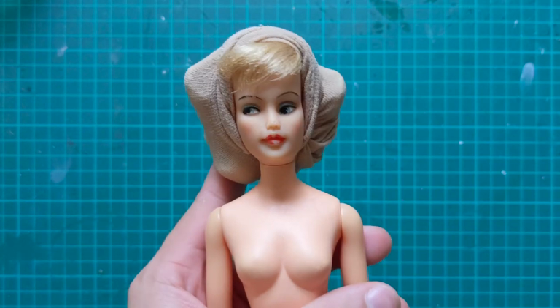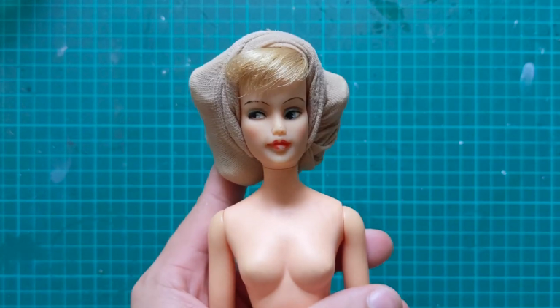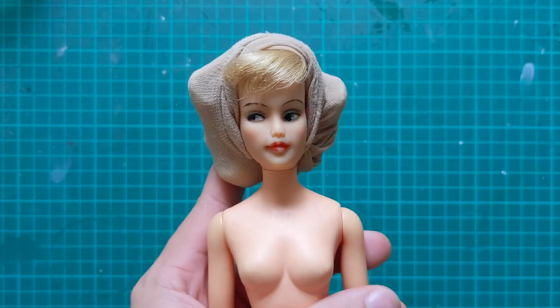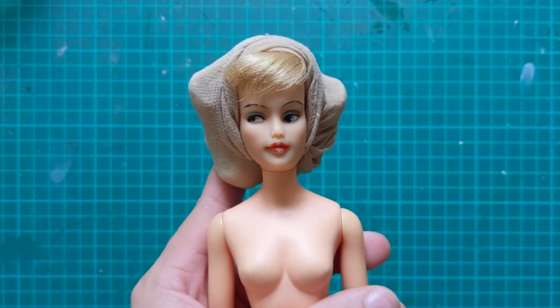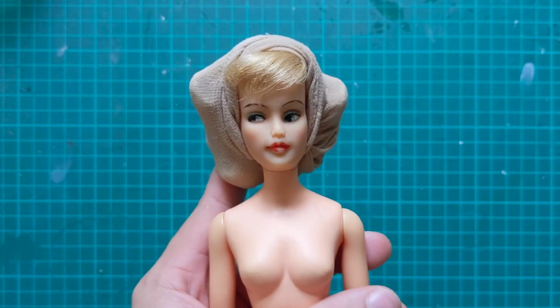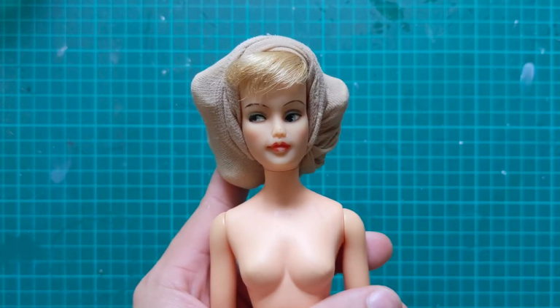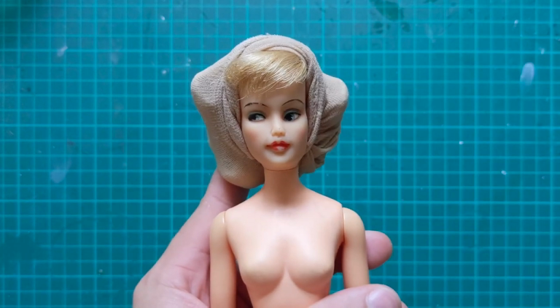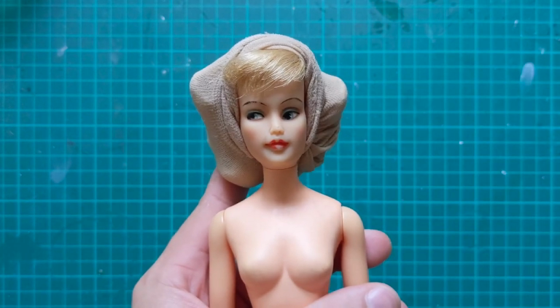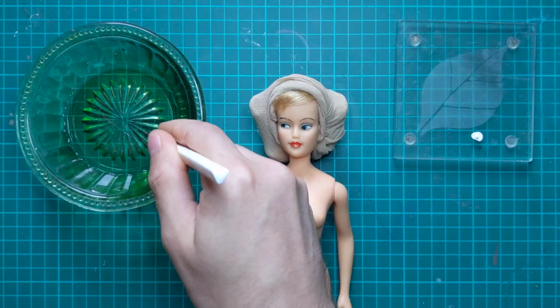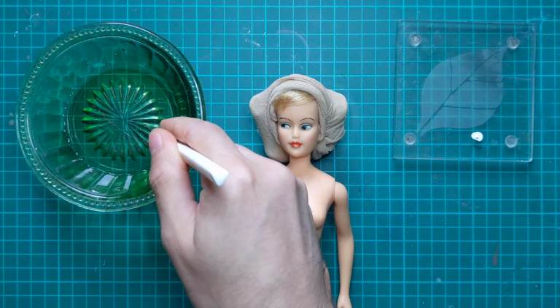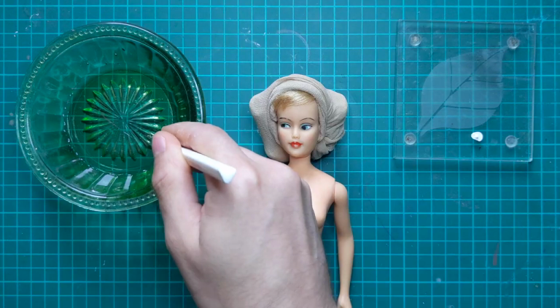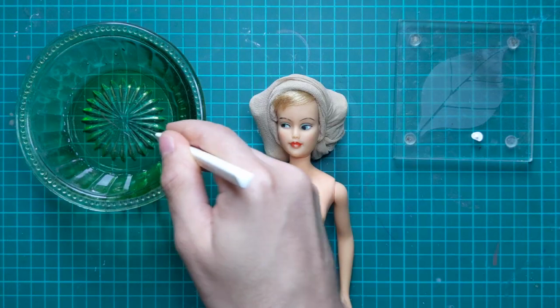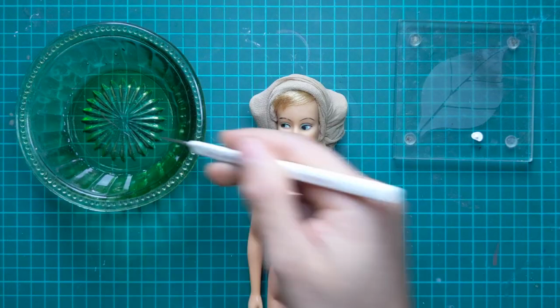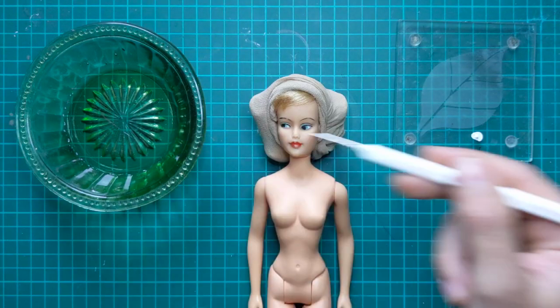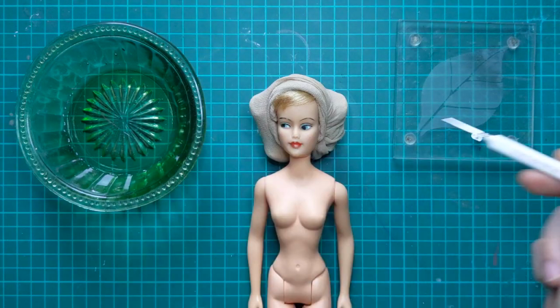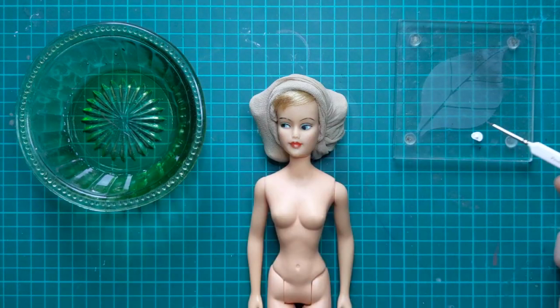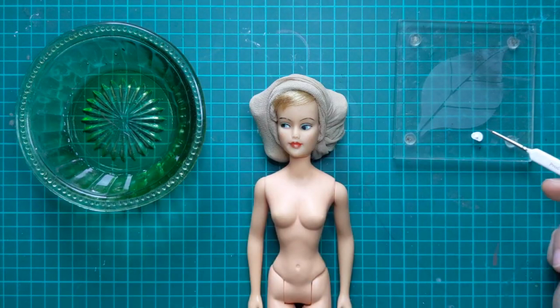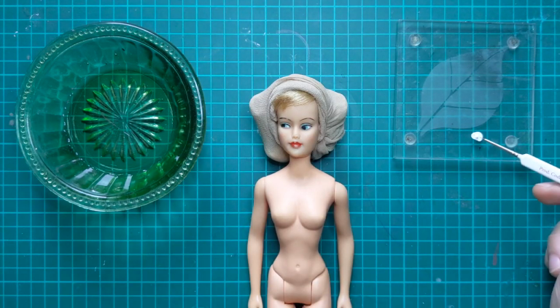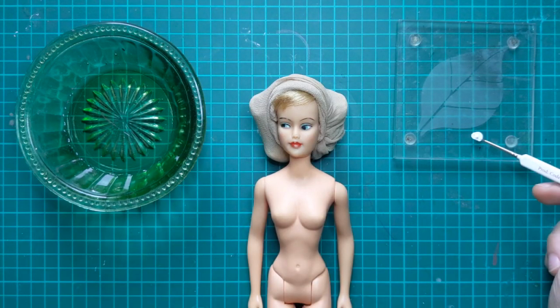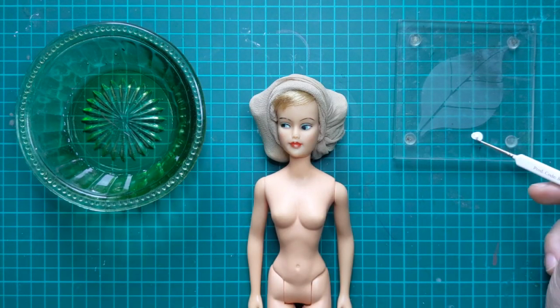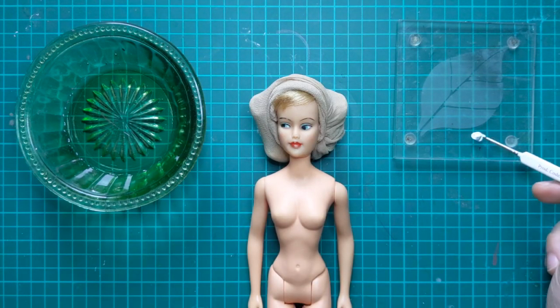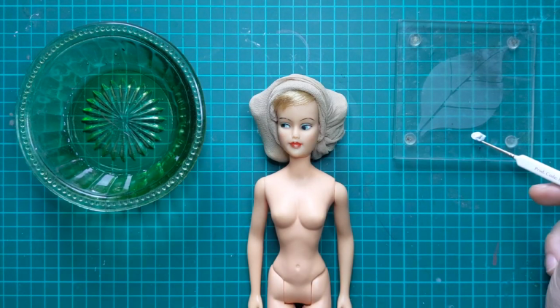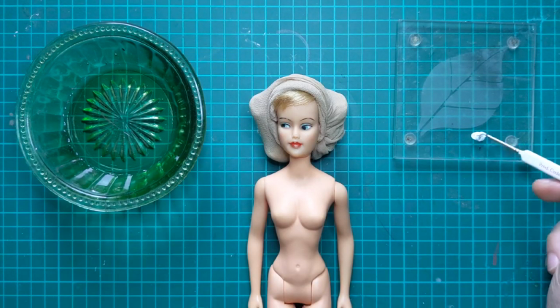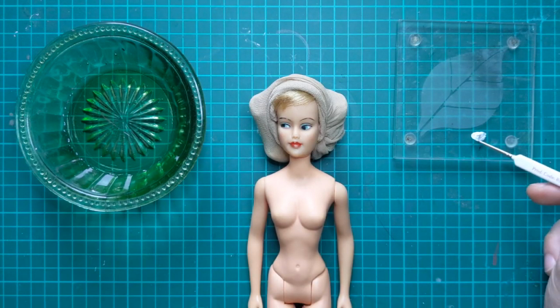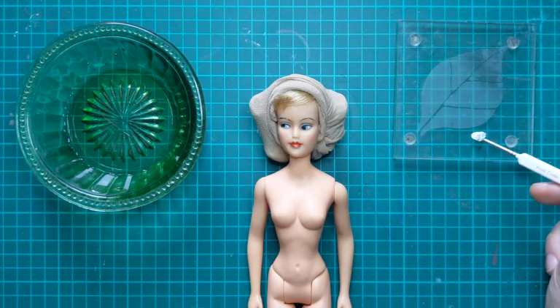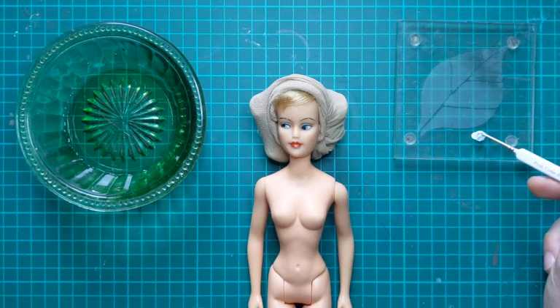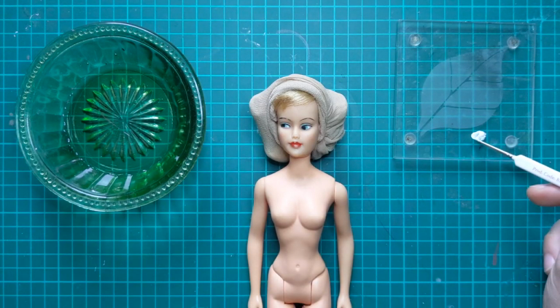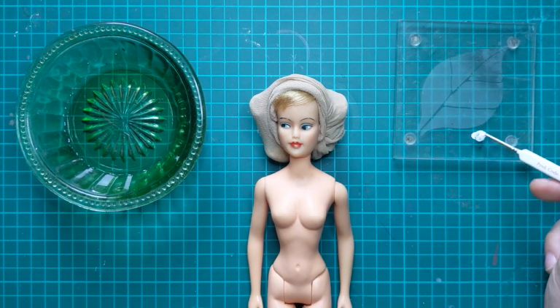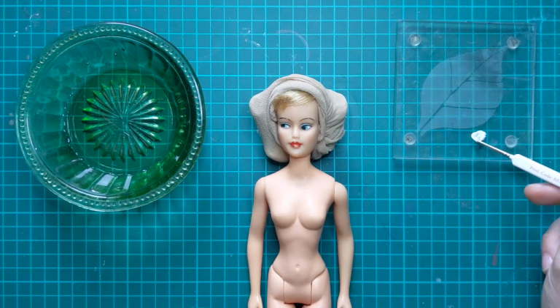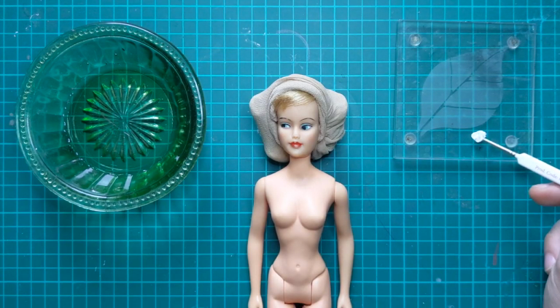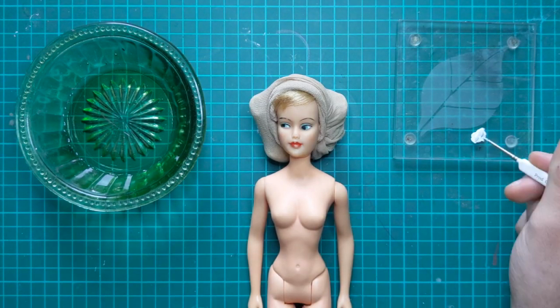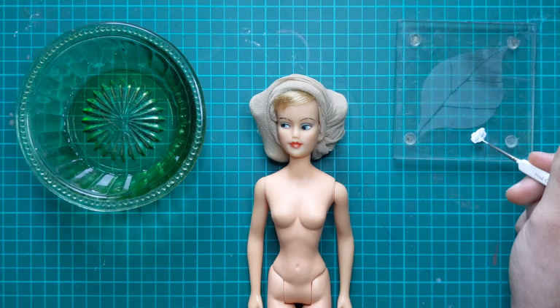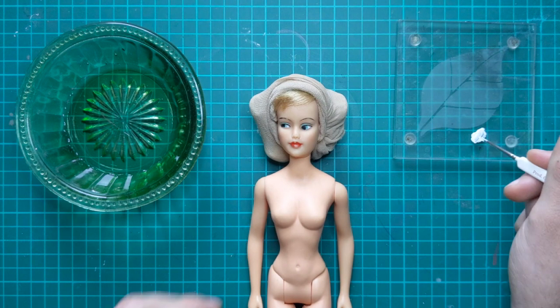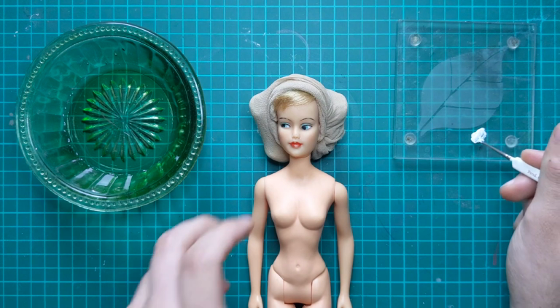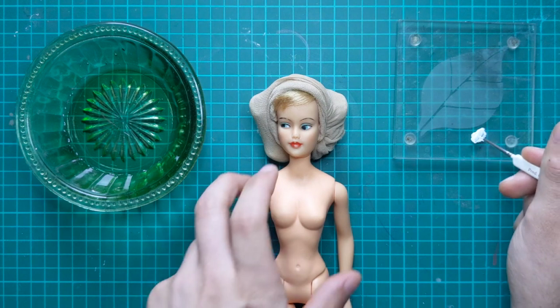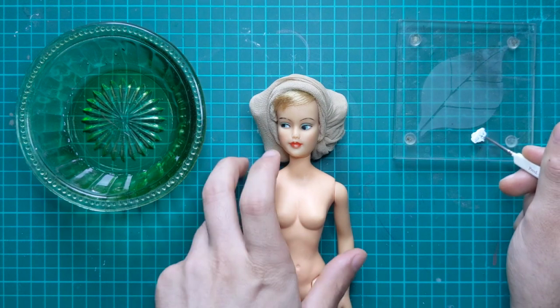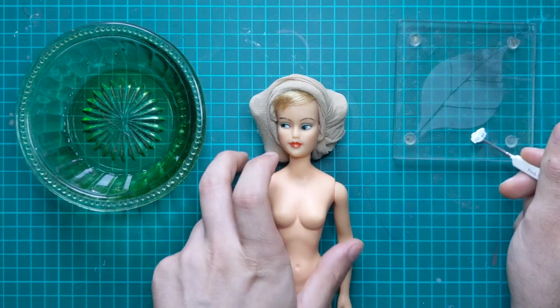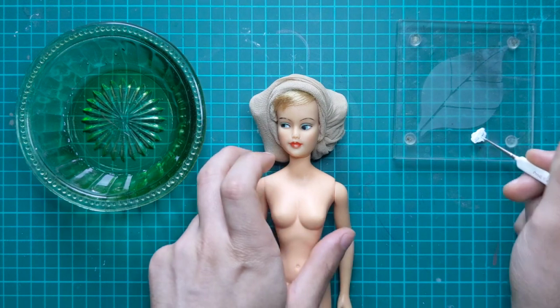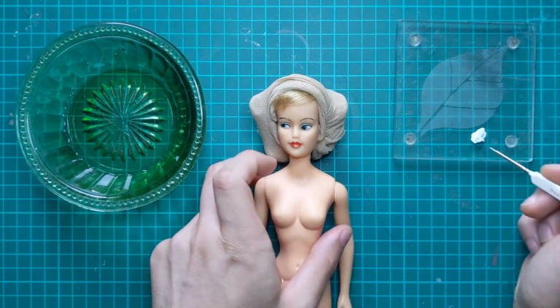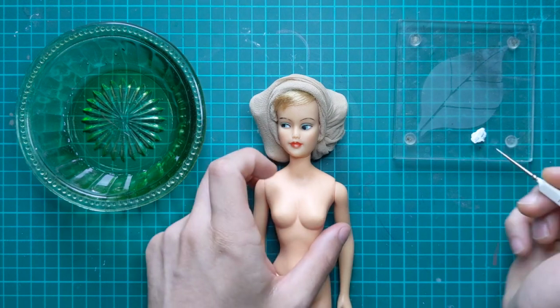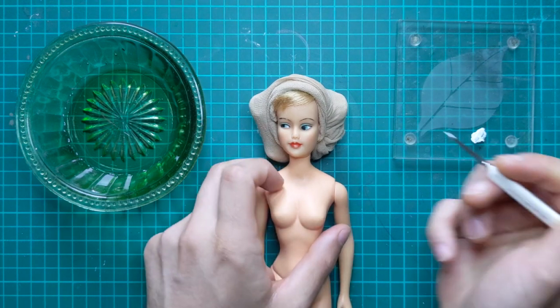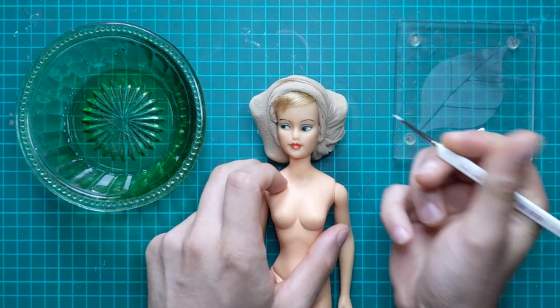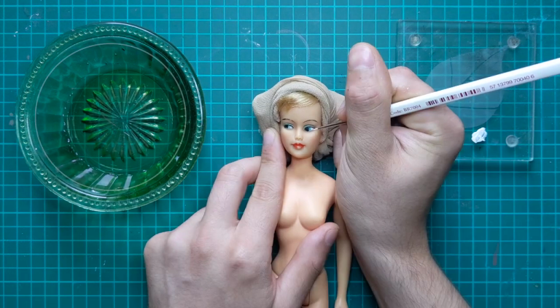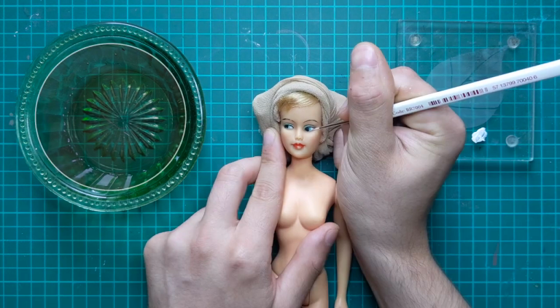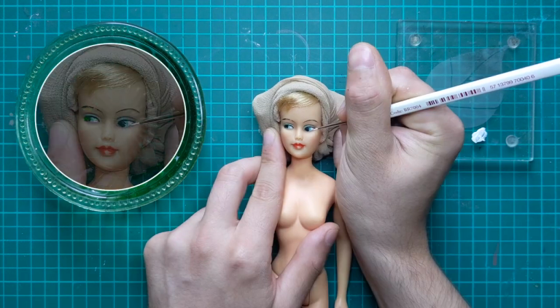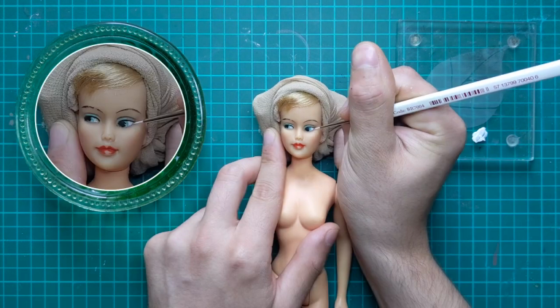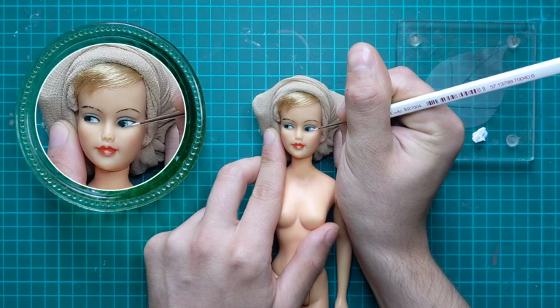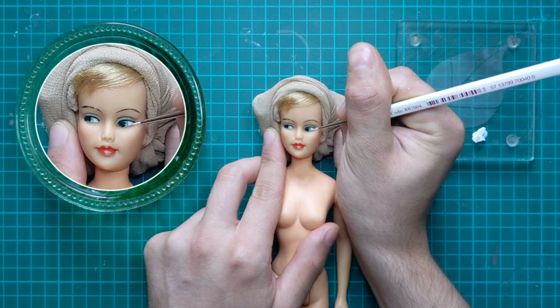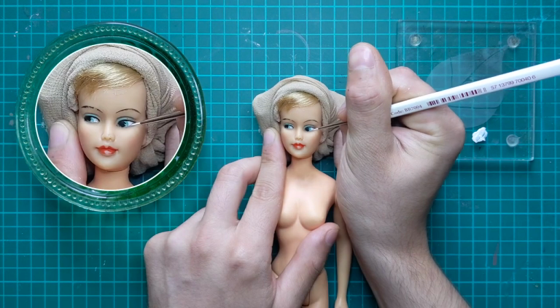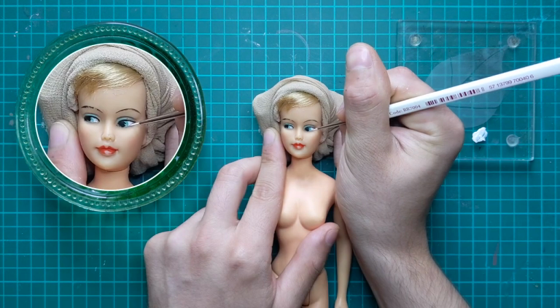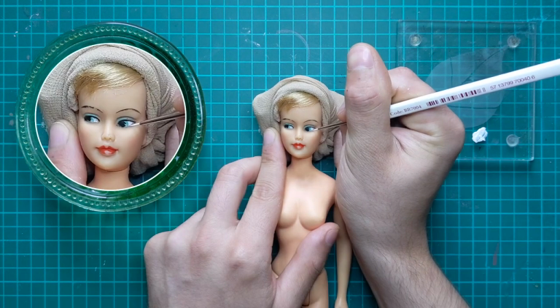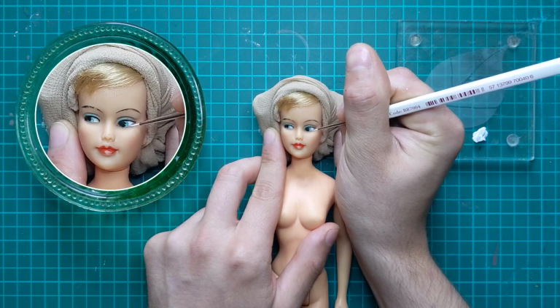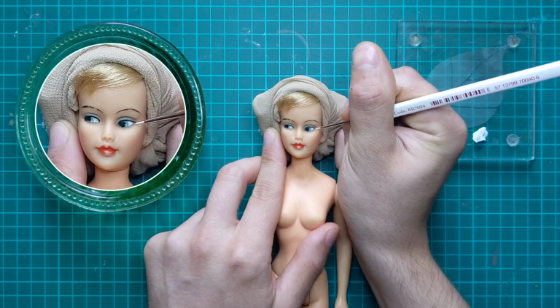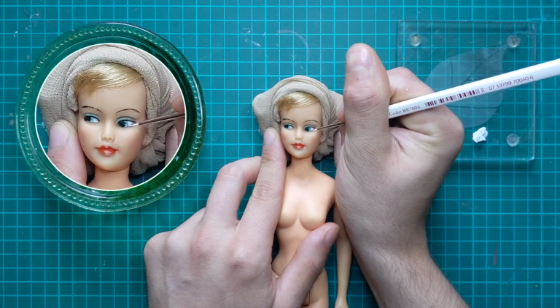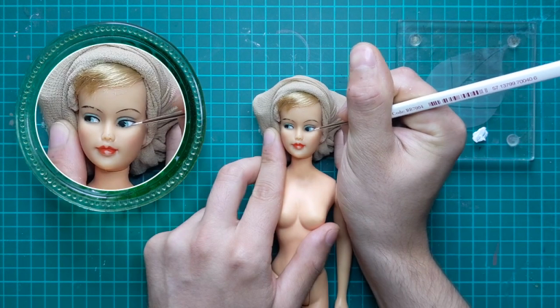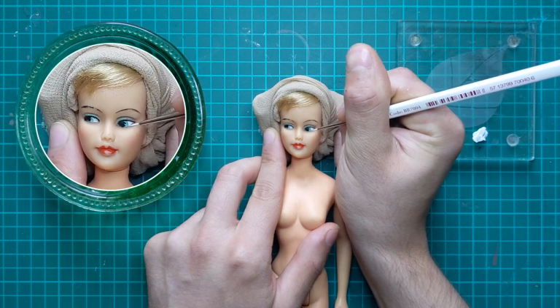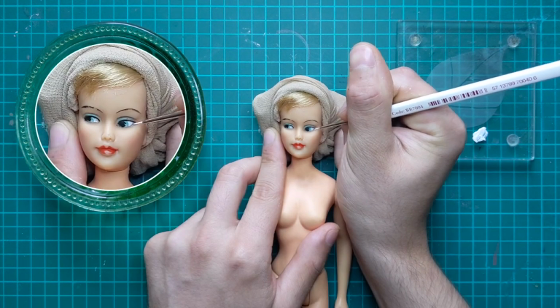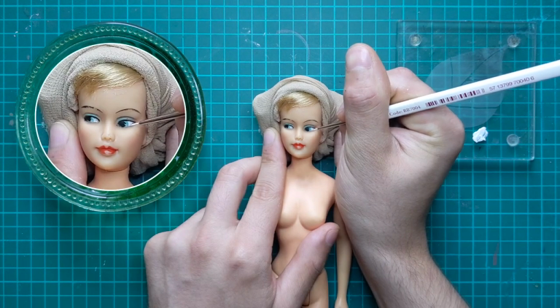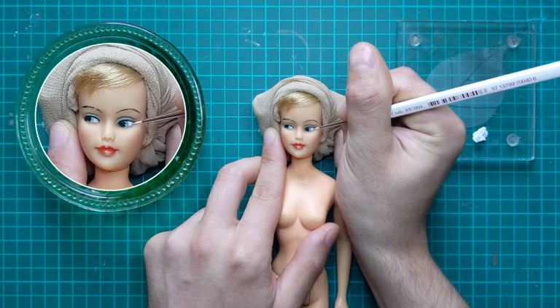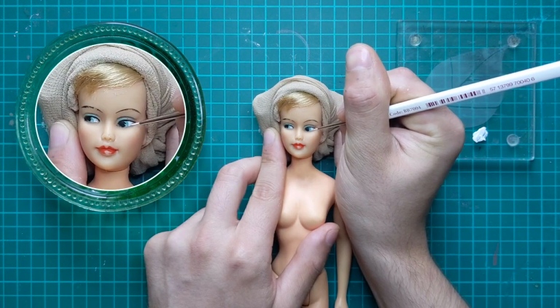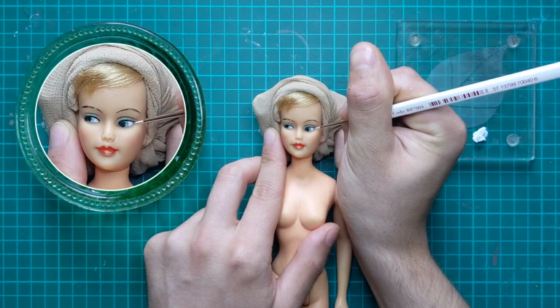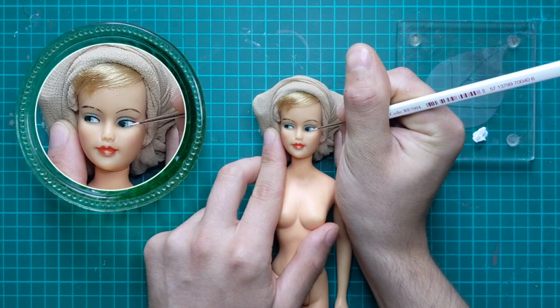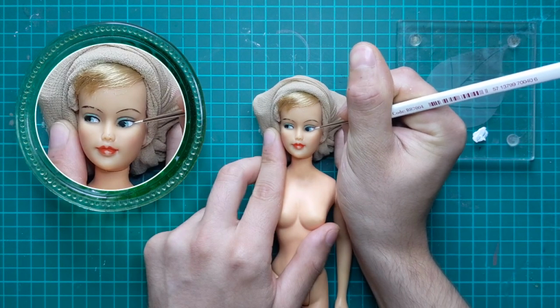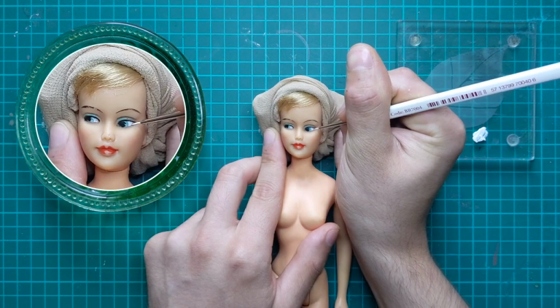I took a lot of creative liberty with her paint, as my goal was to make her look better, not to restore her to the original condition.